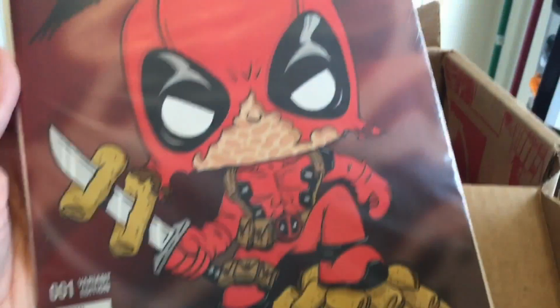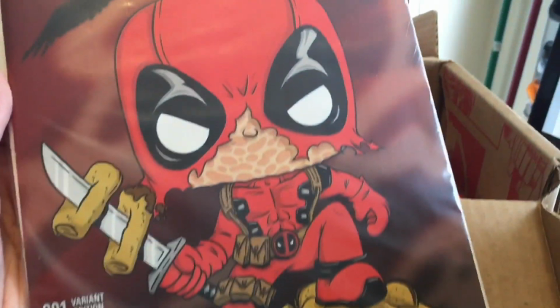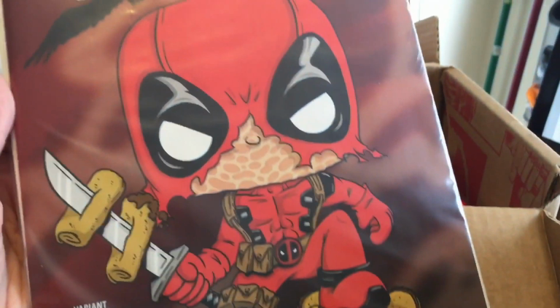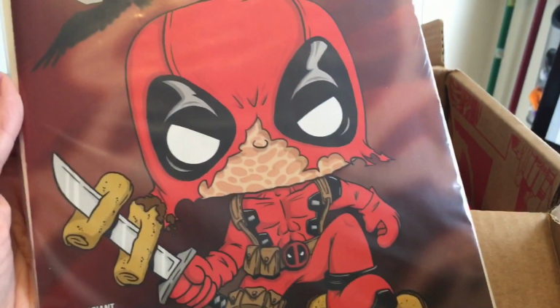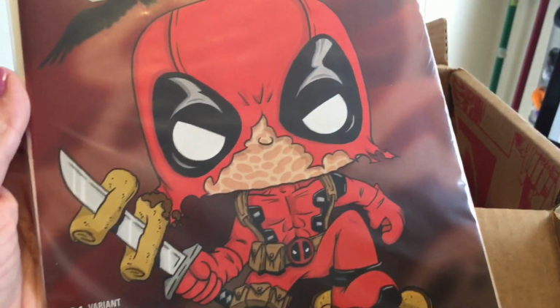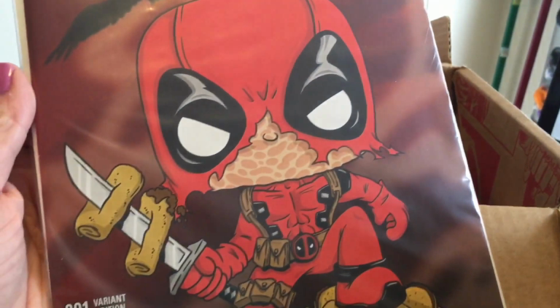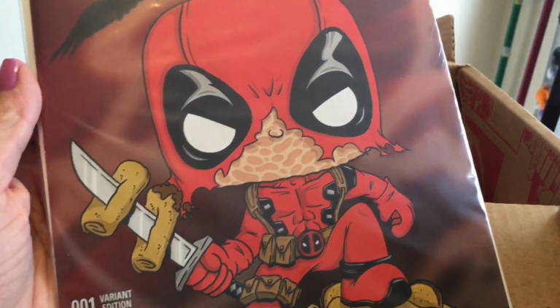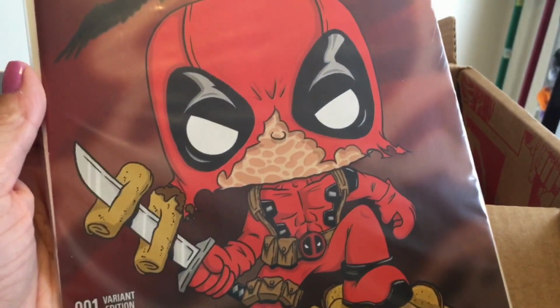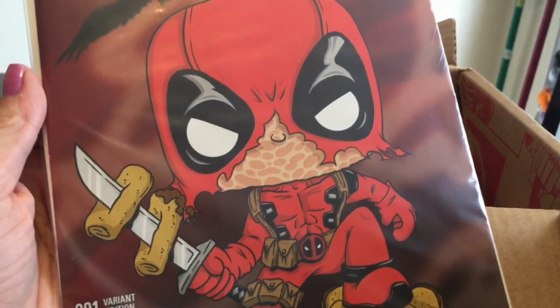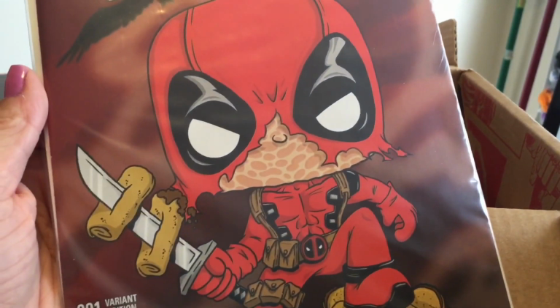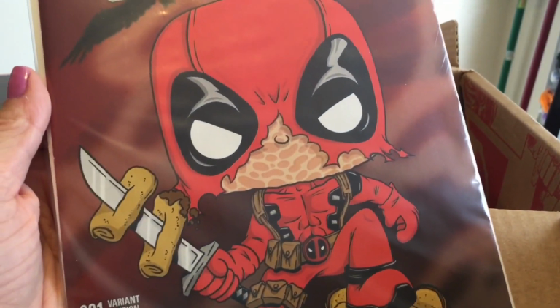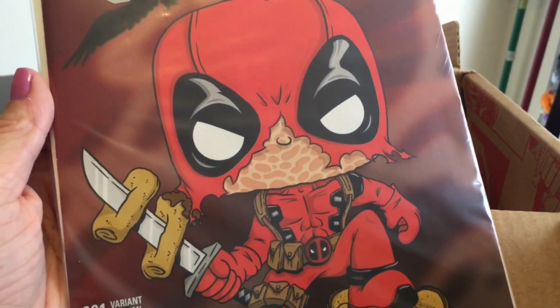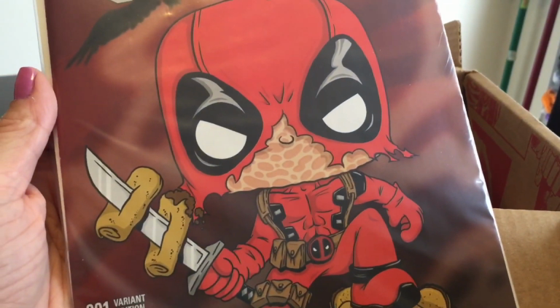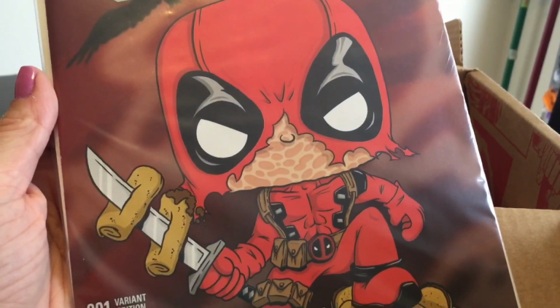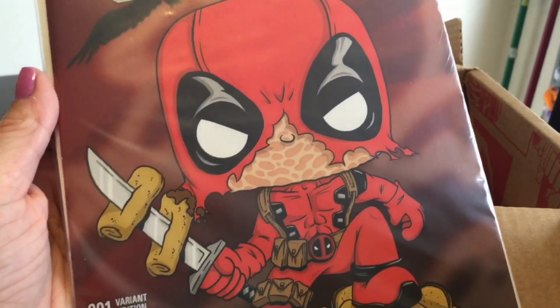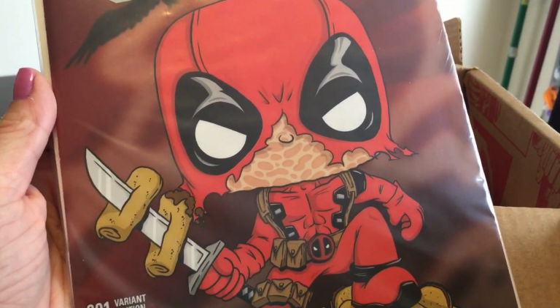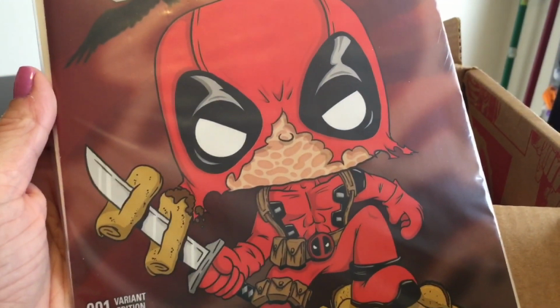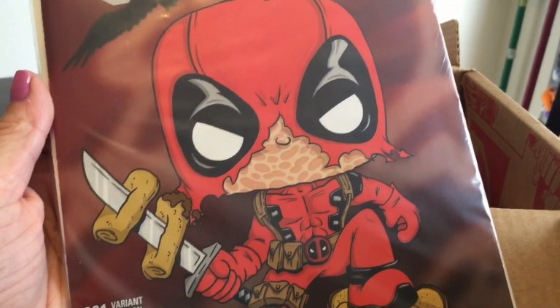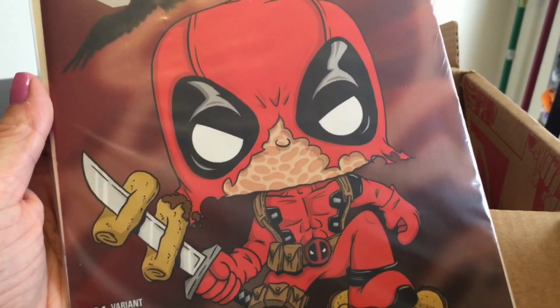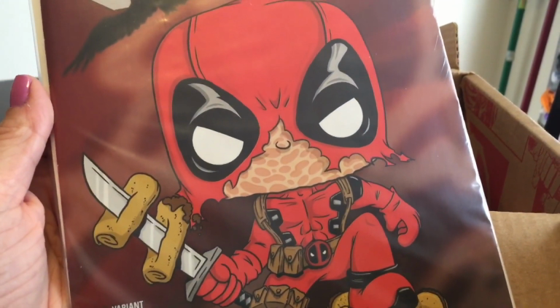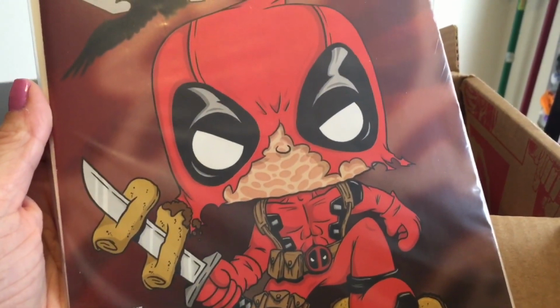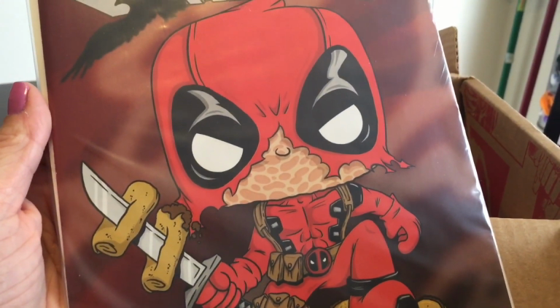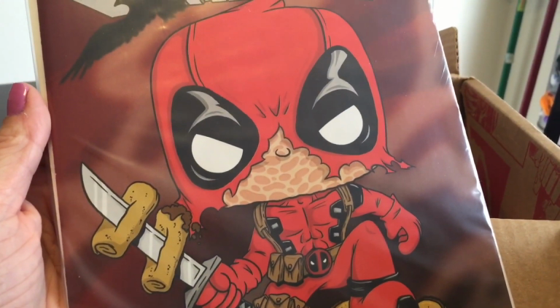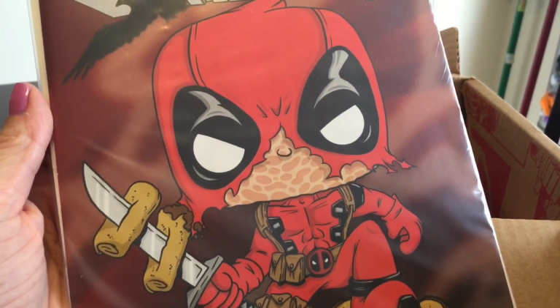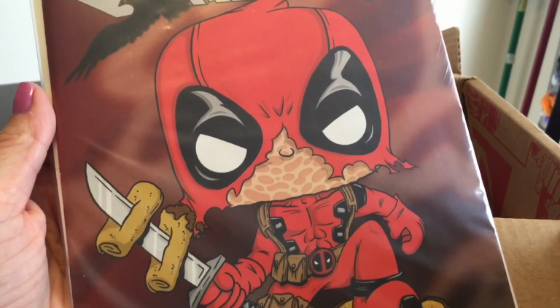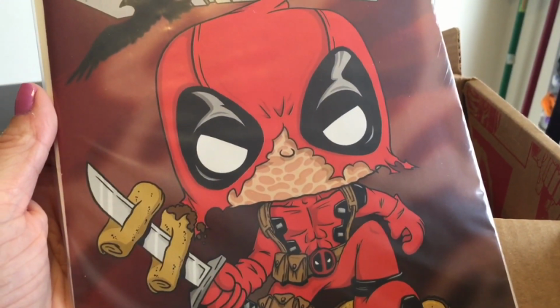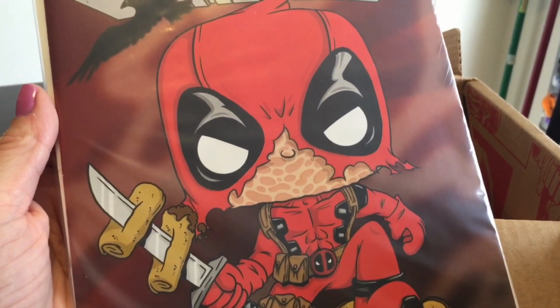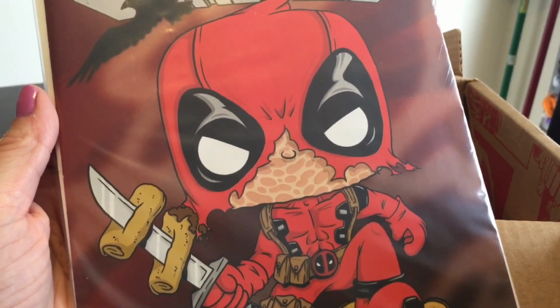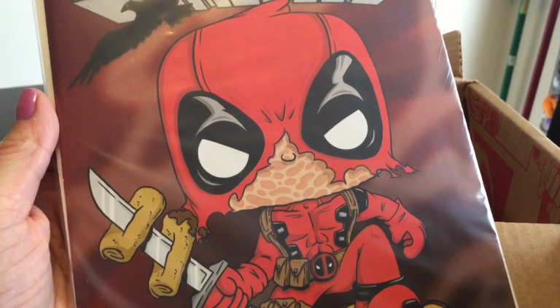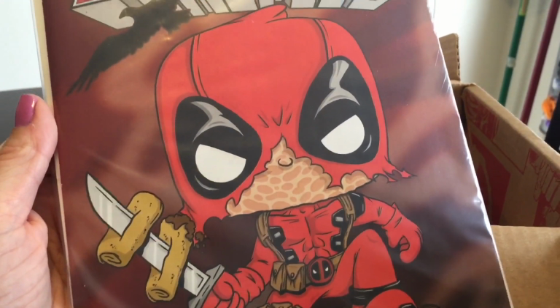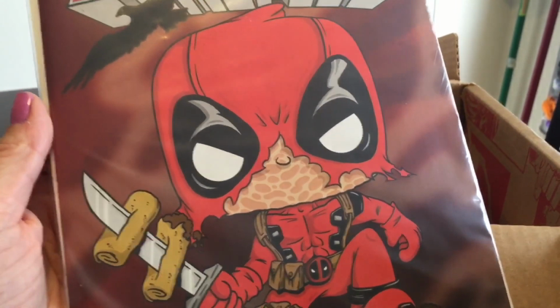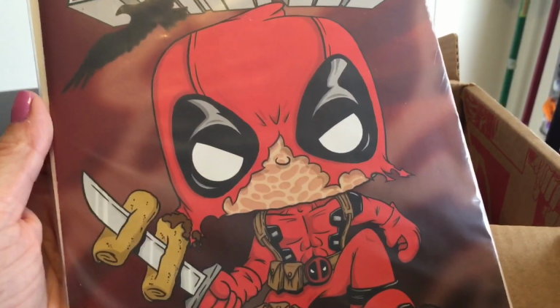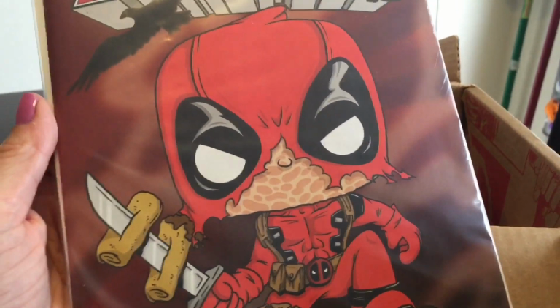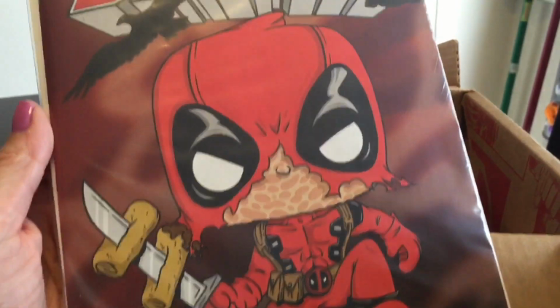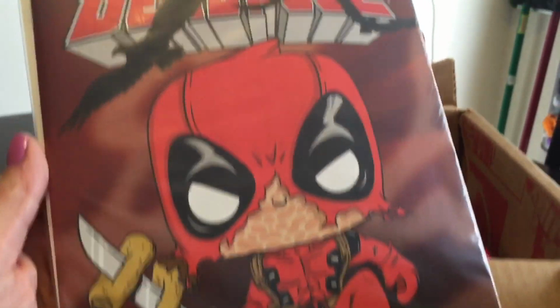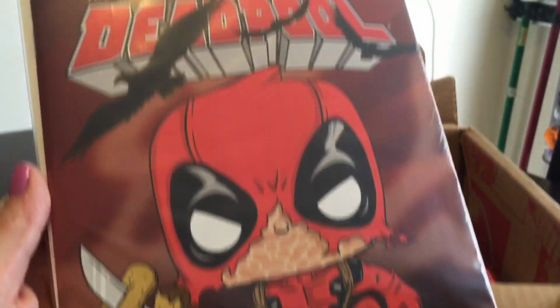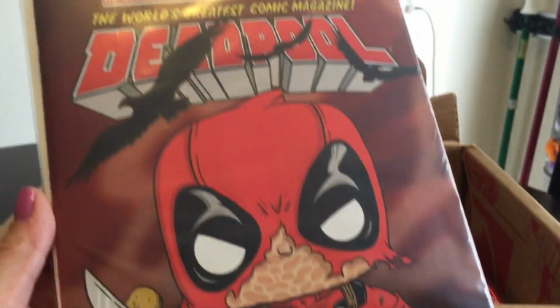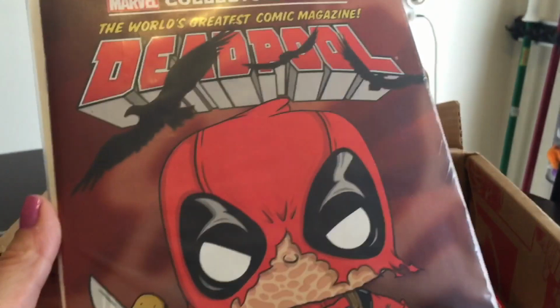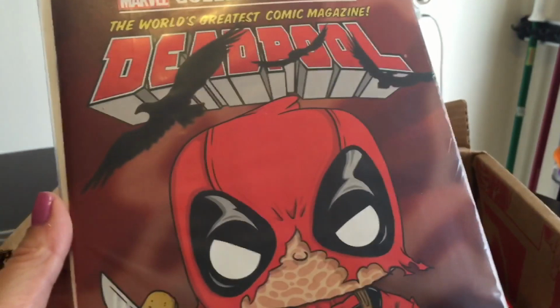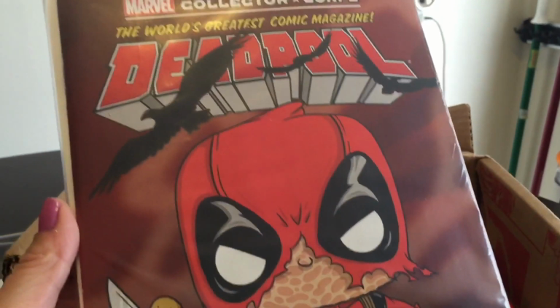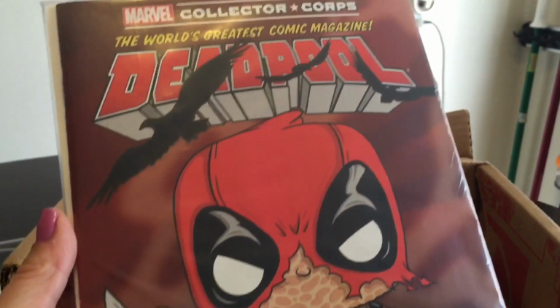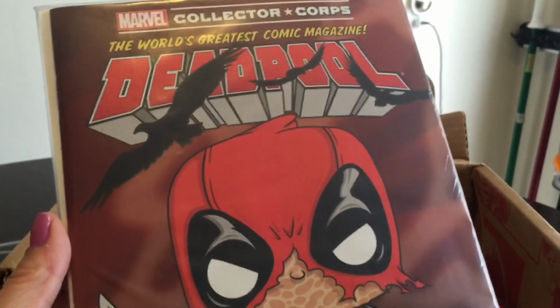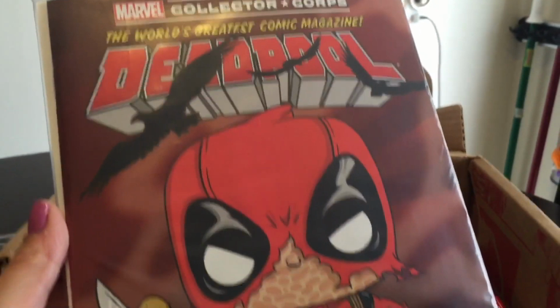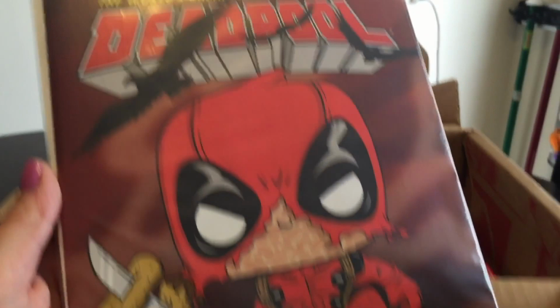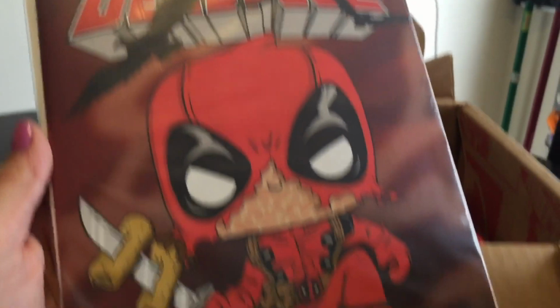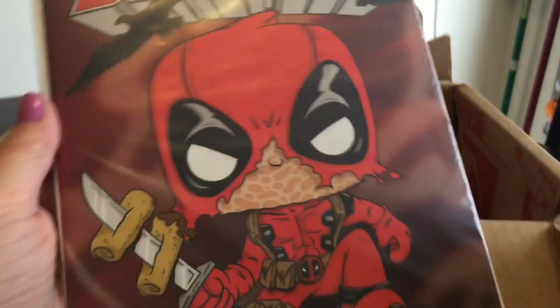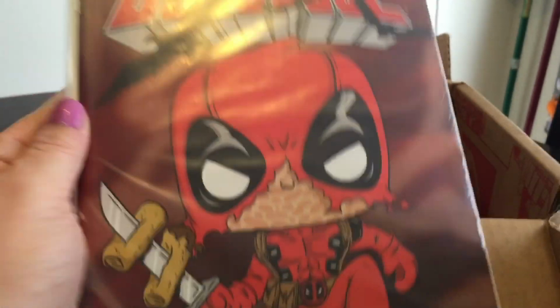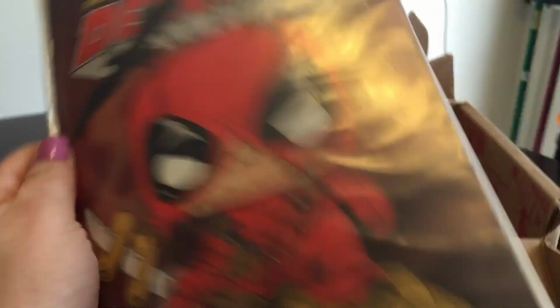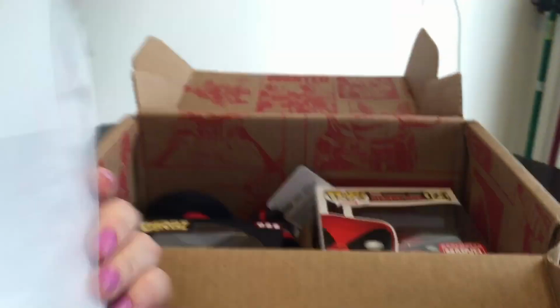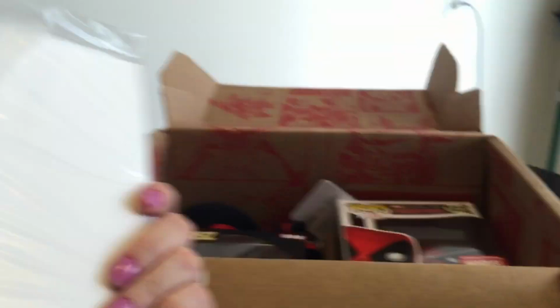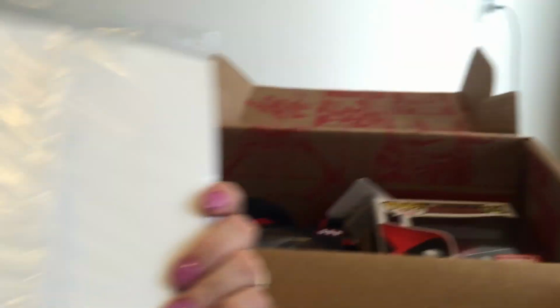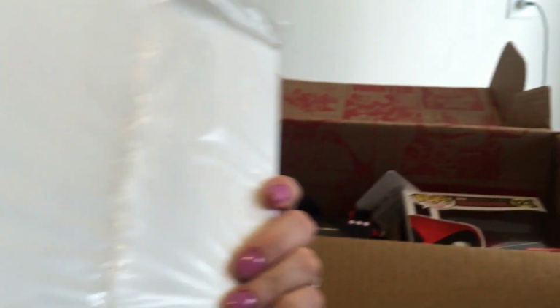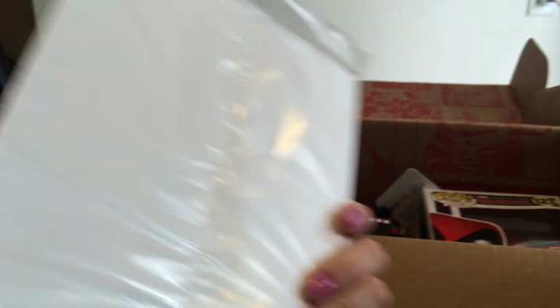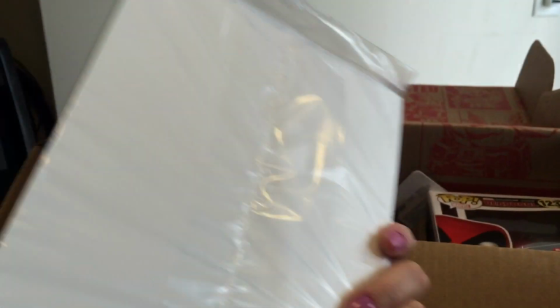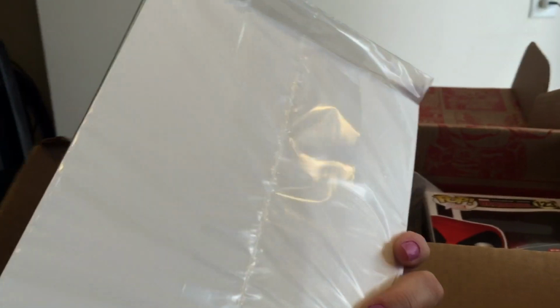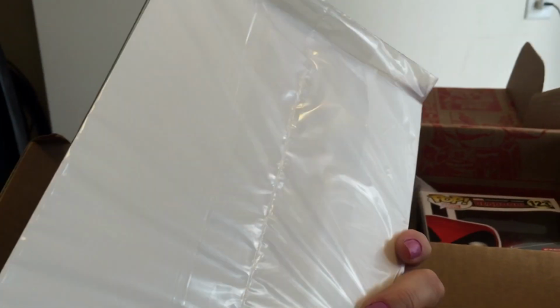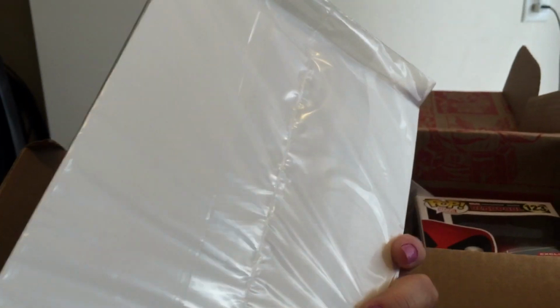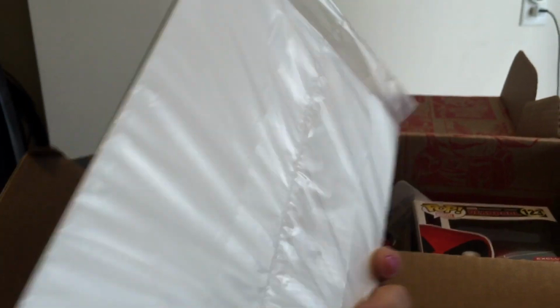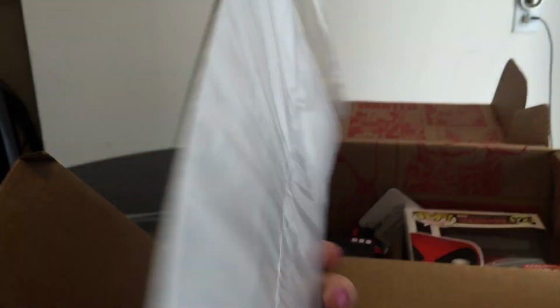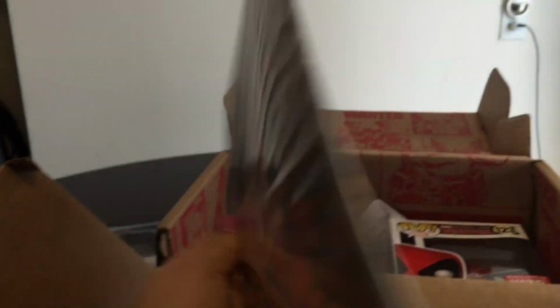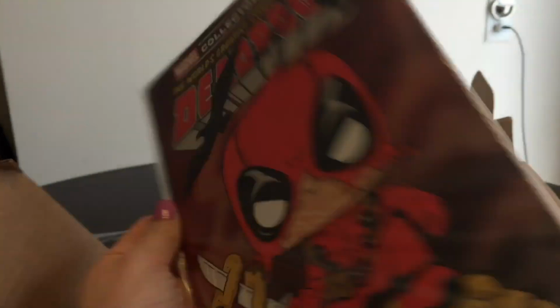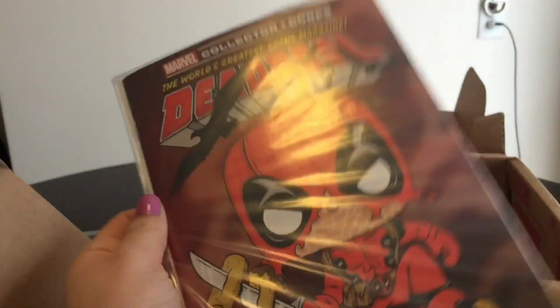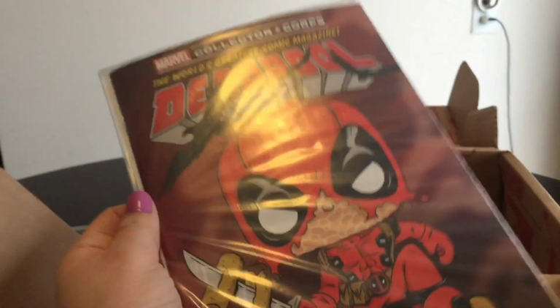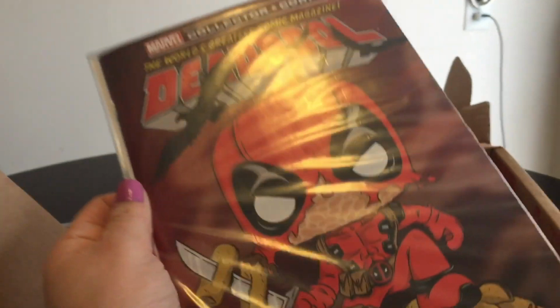Very nice — him with those chimichangas. It's bagged and boarded.